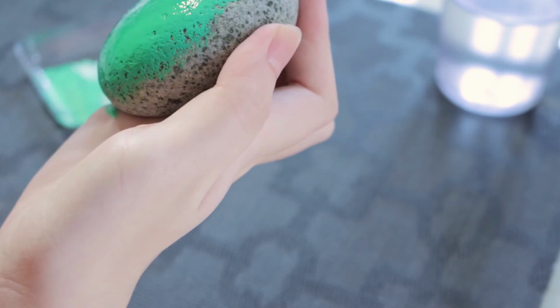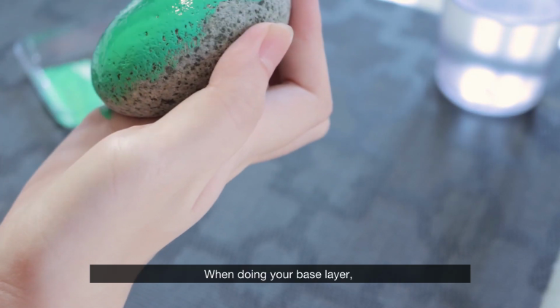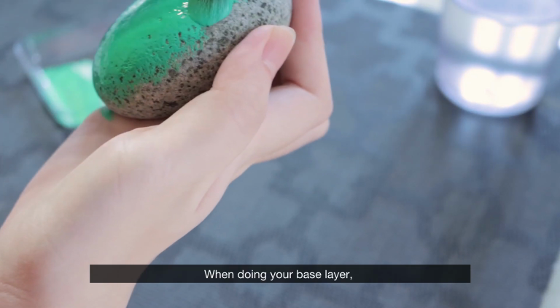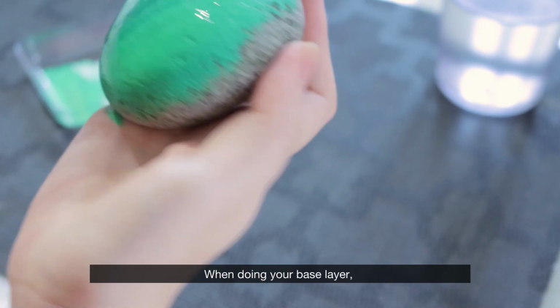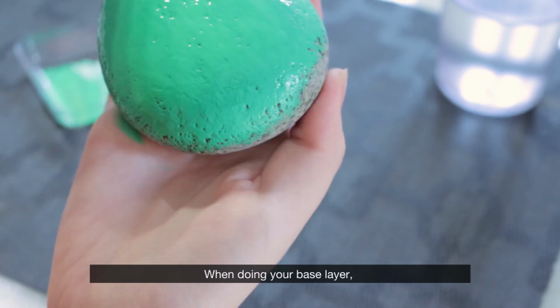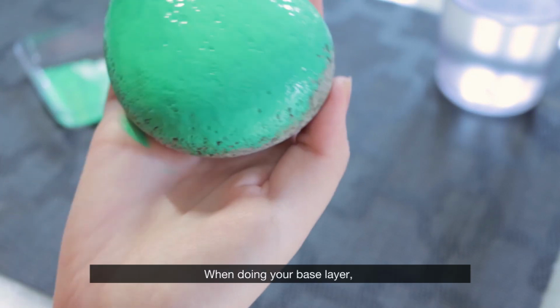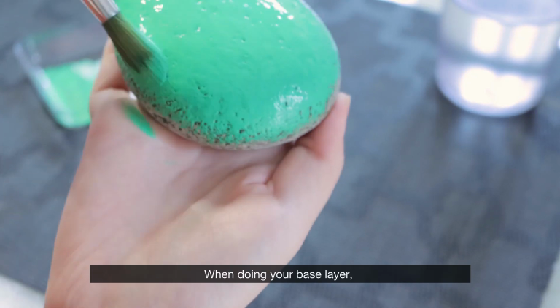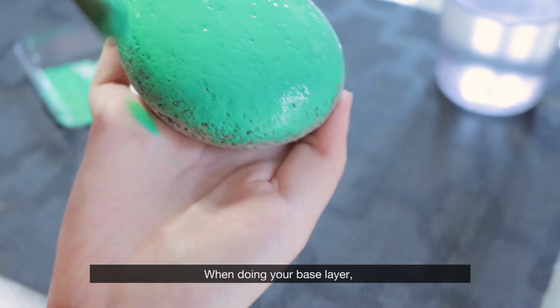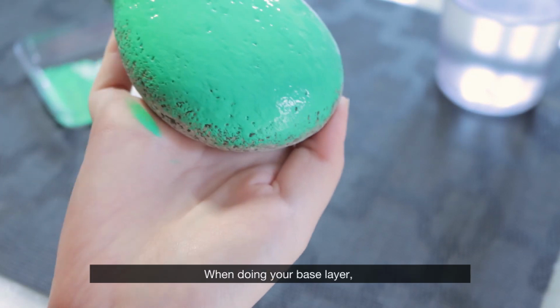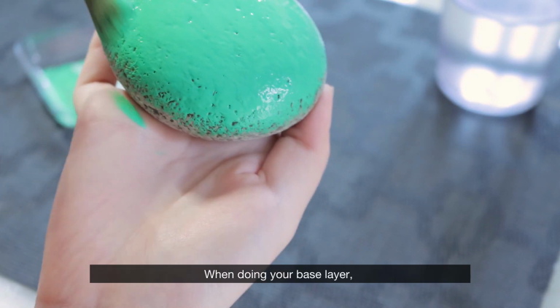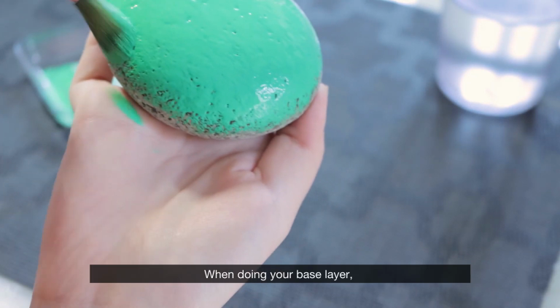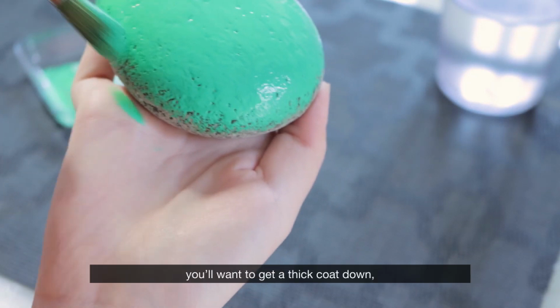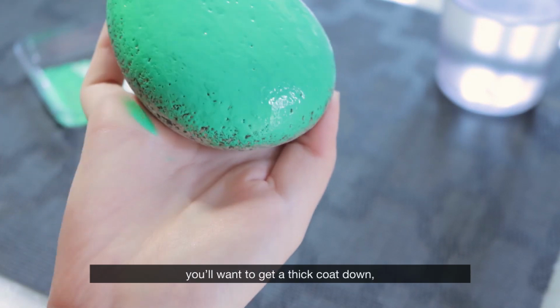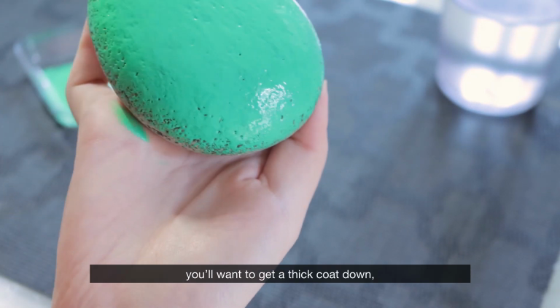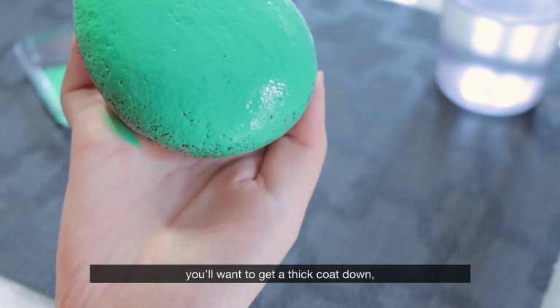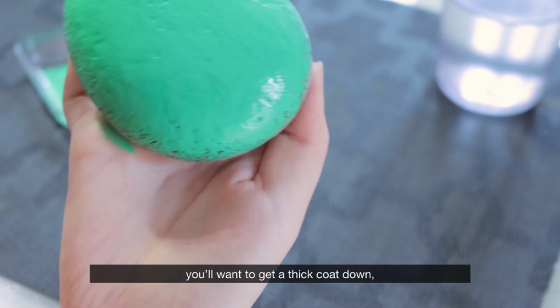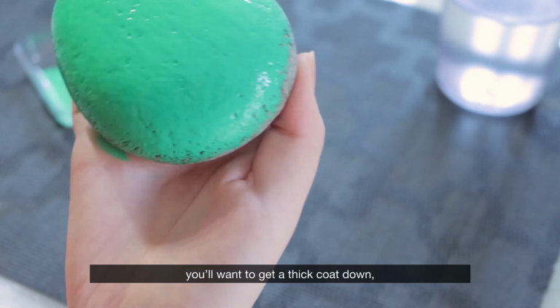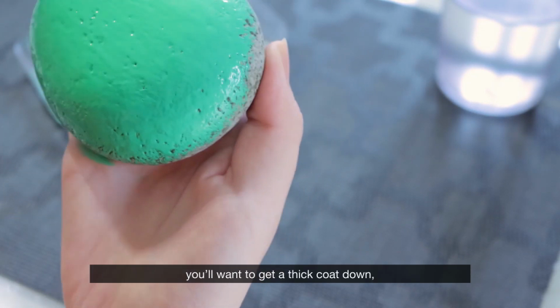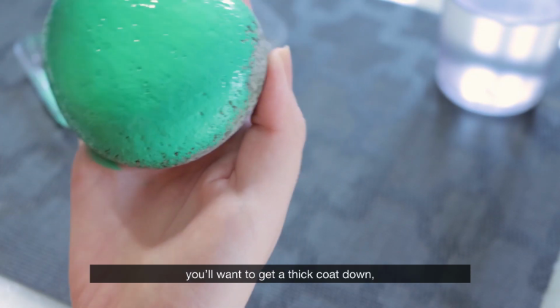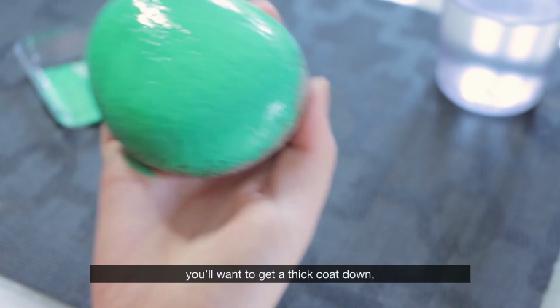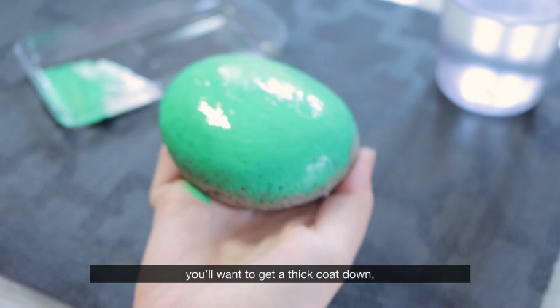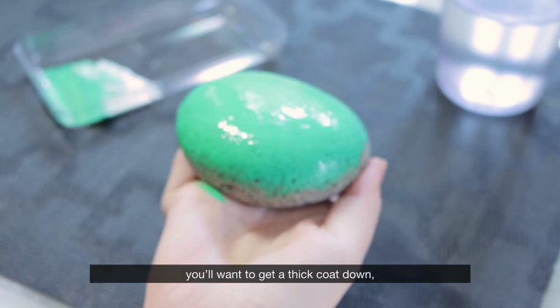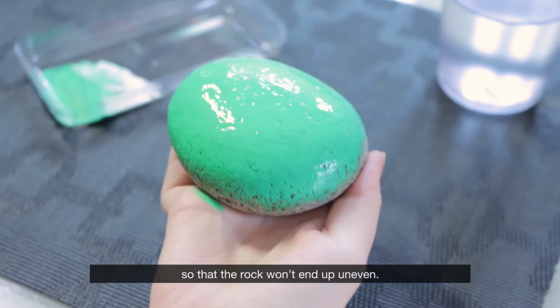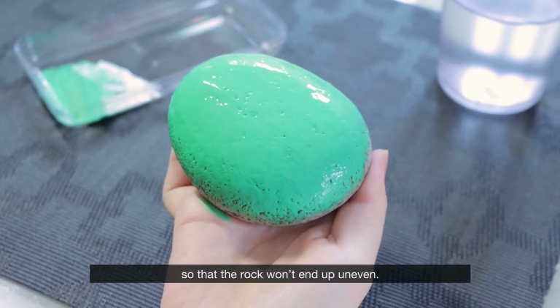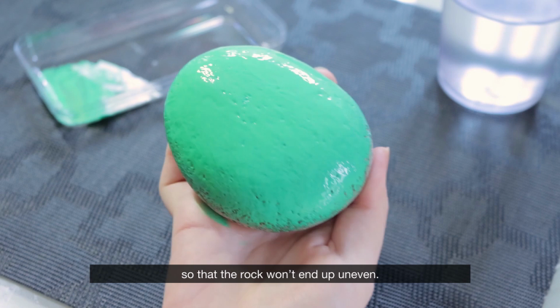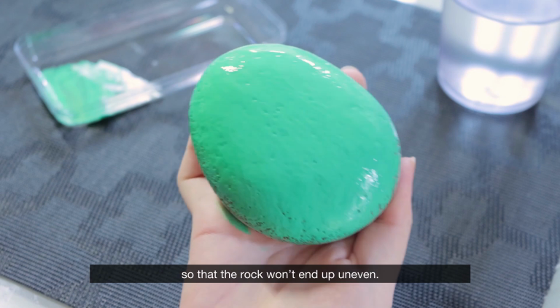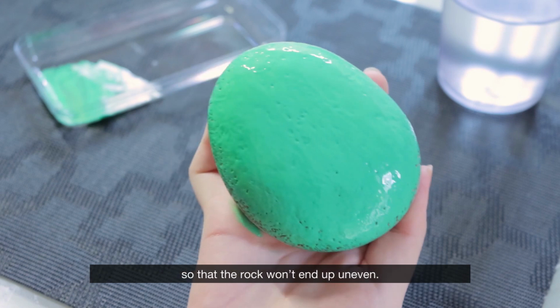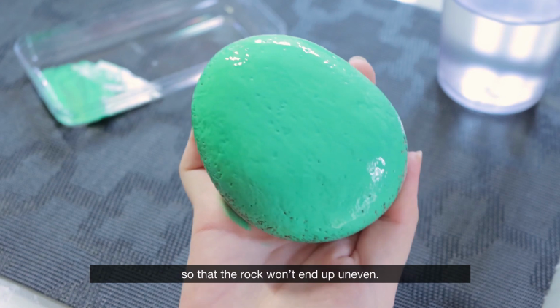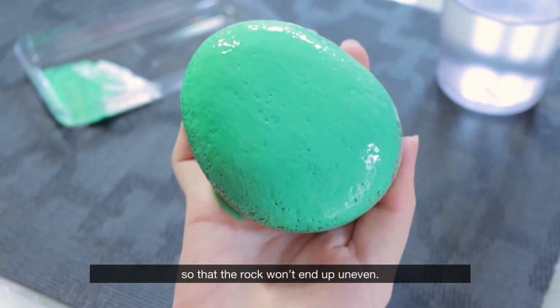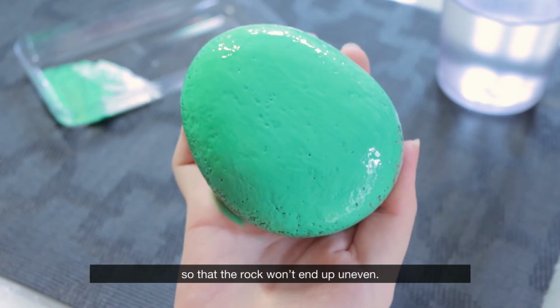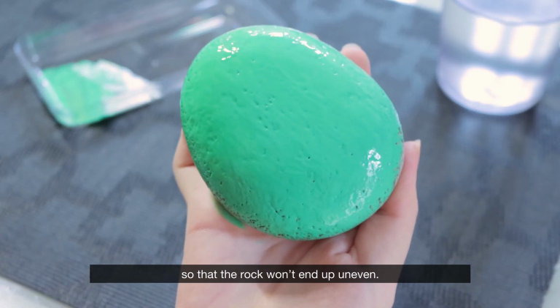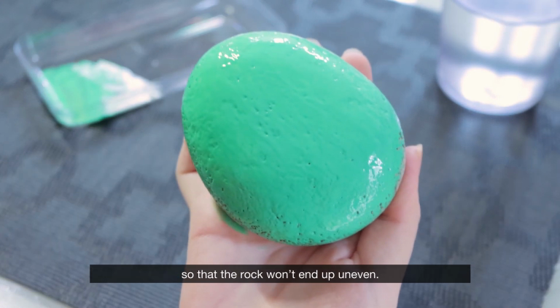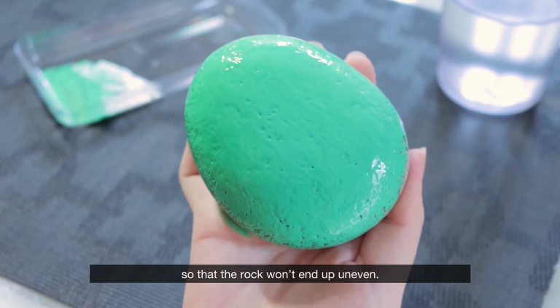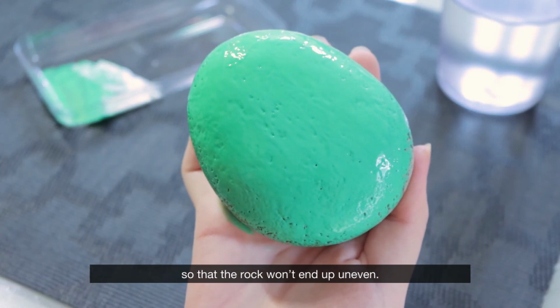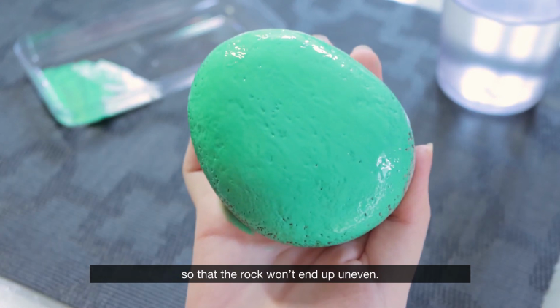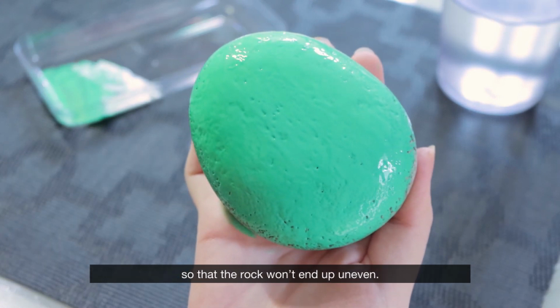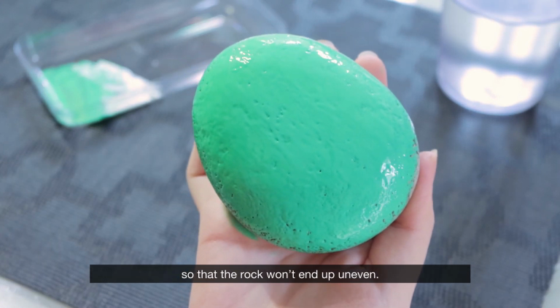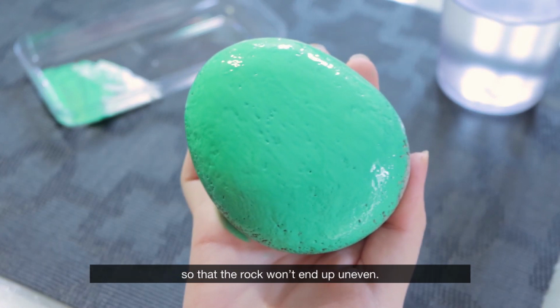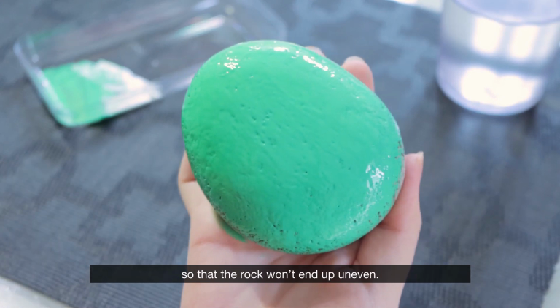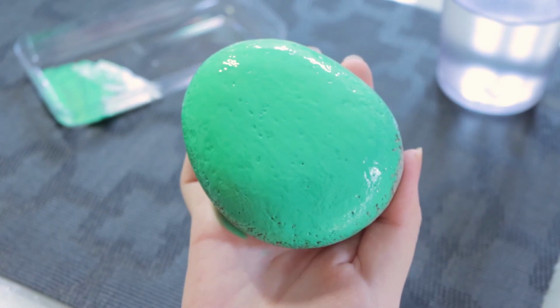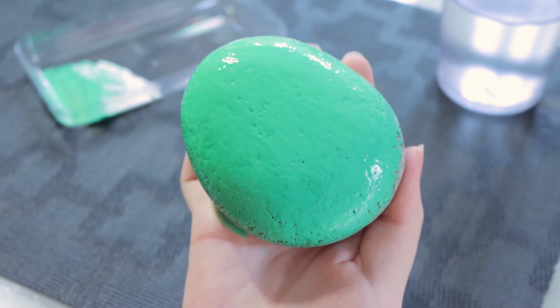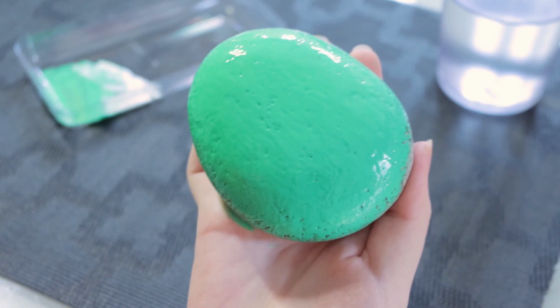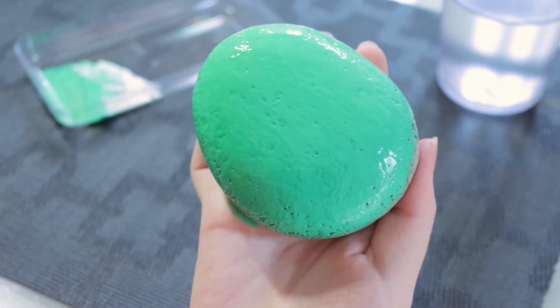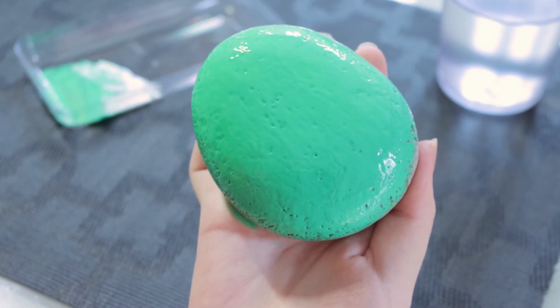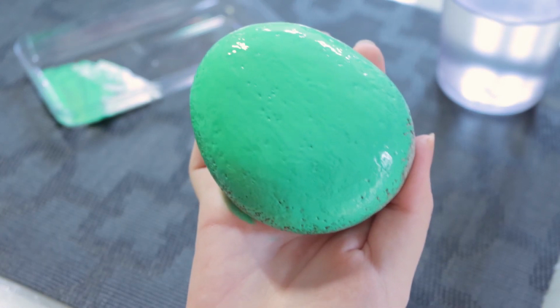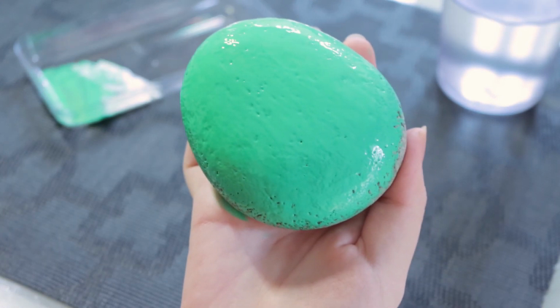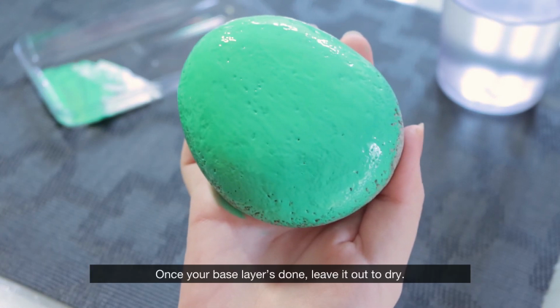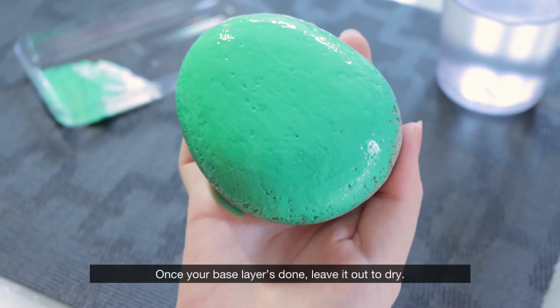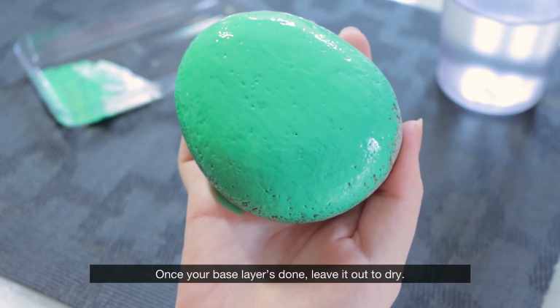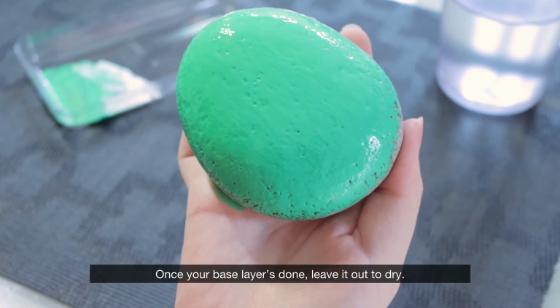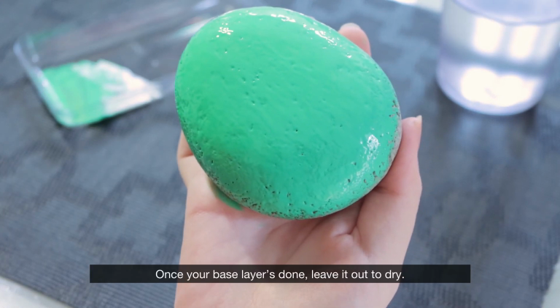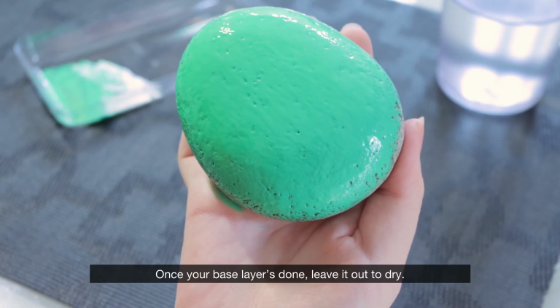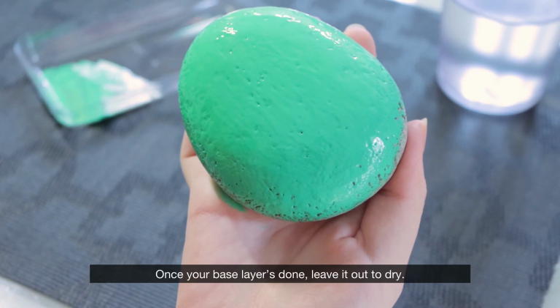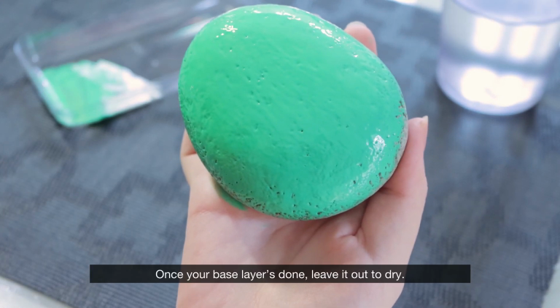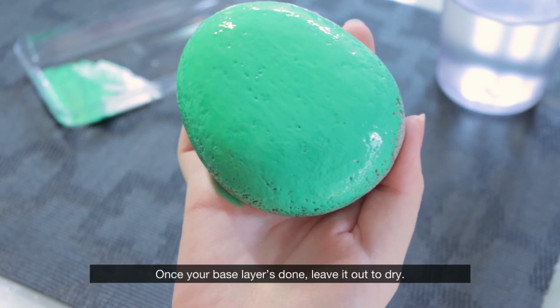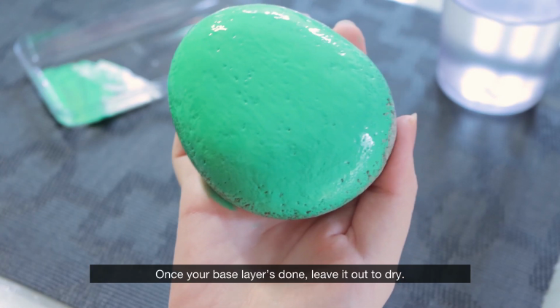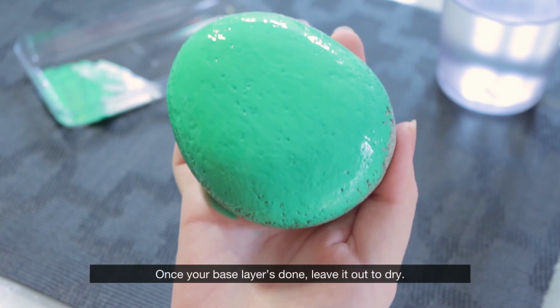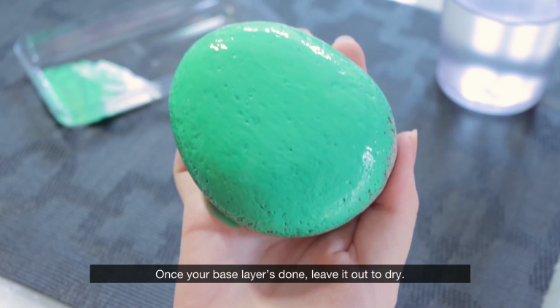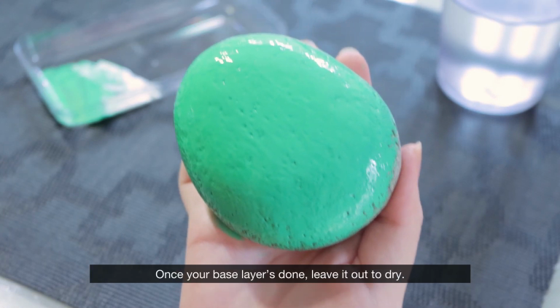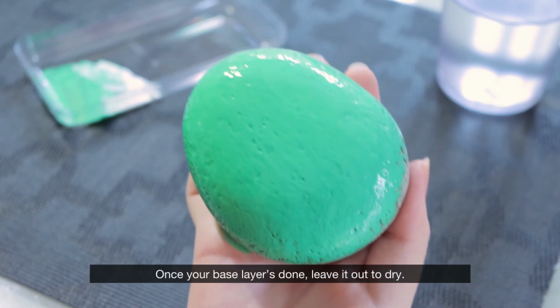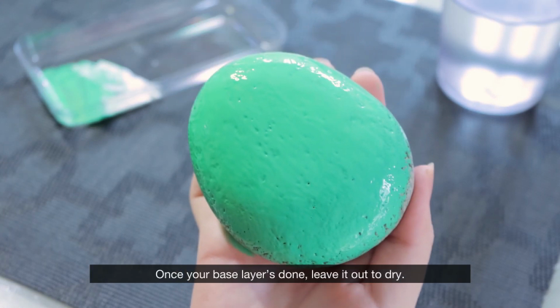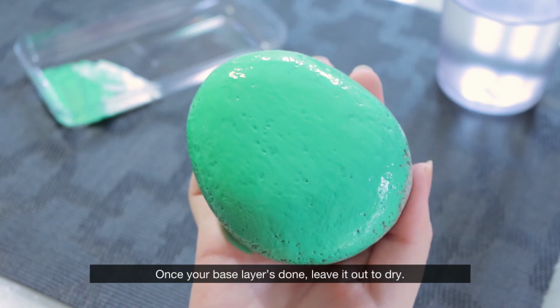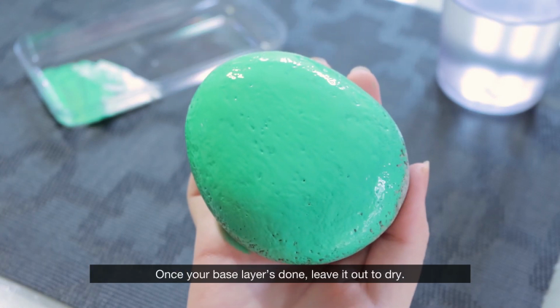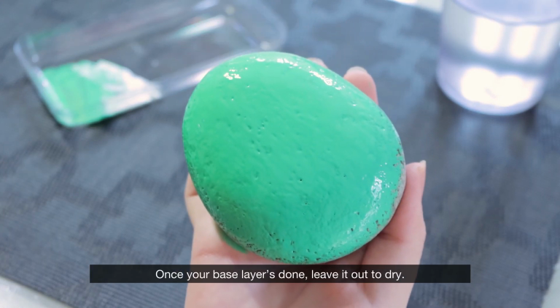When doing your base layer, you'll want to get a thick coat down so that the rock won't end up uneven. Once your base layer is done, leave it out to dry.